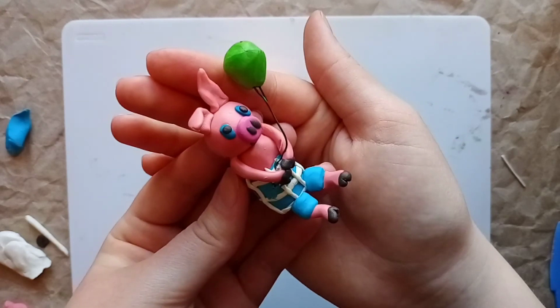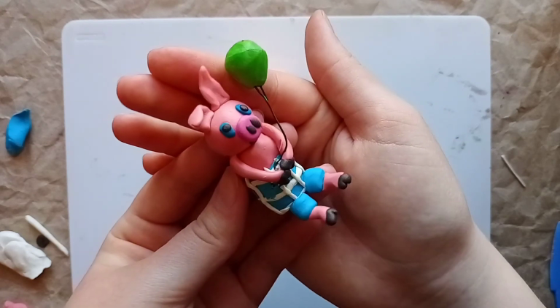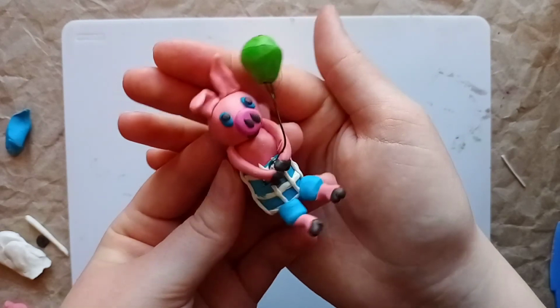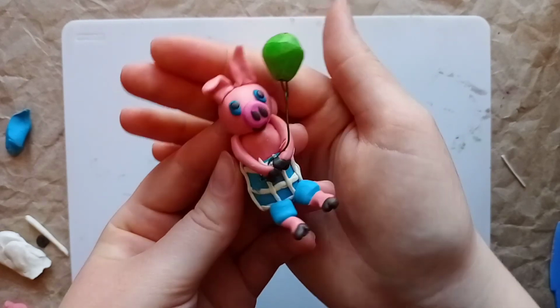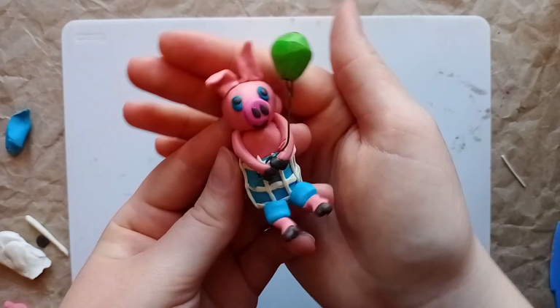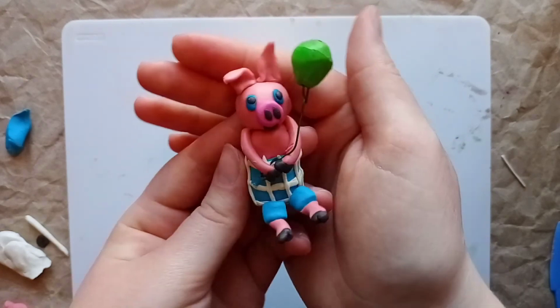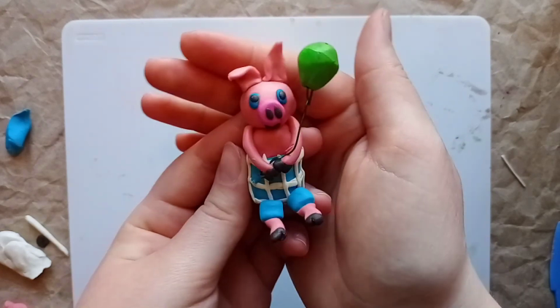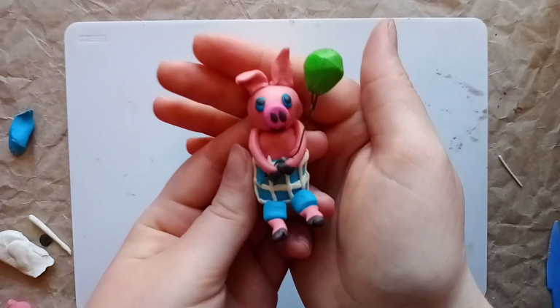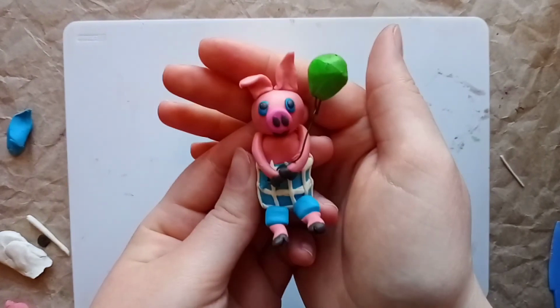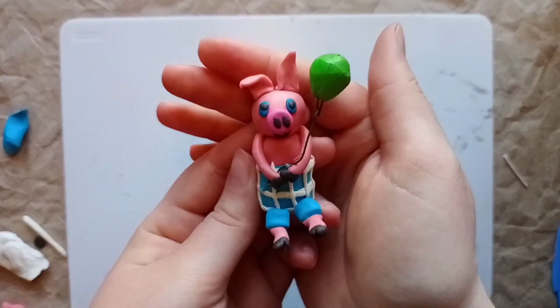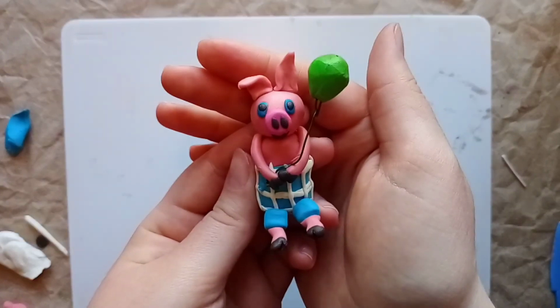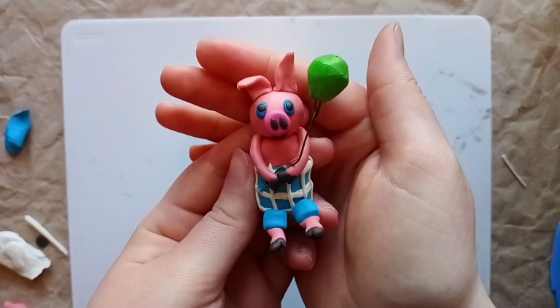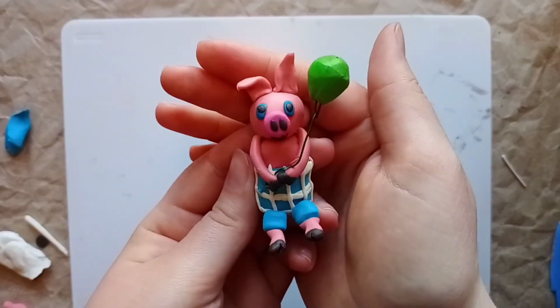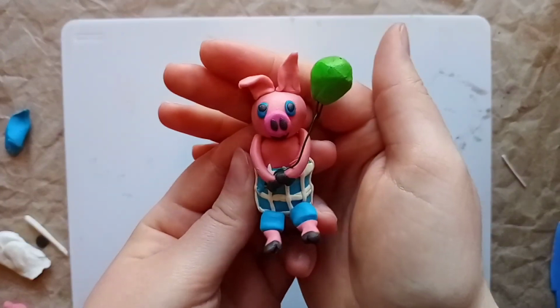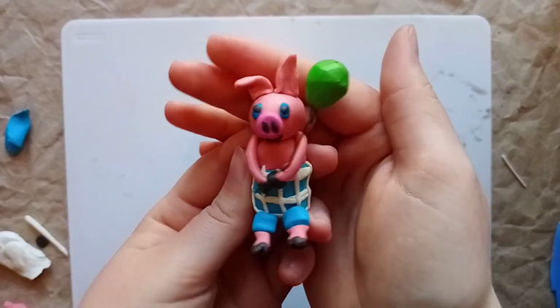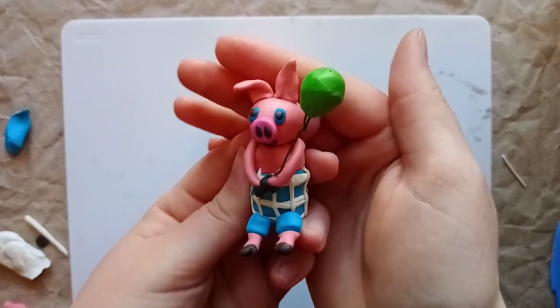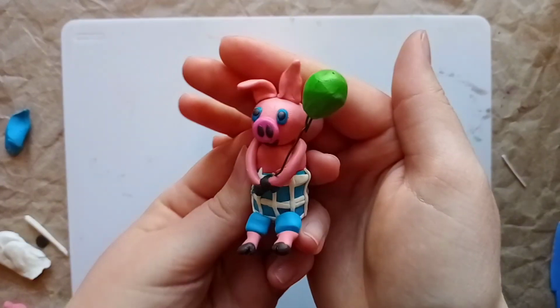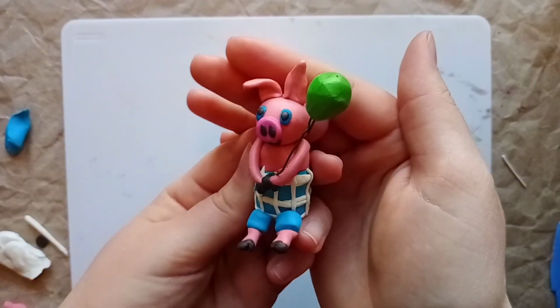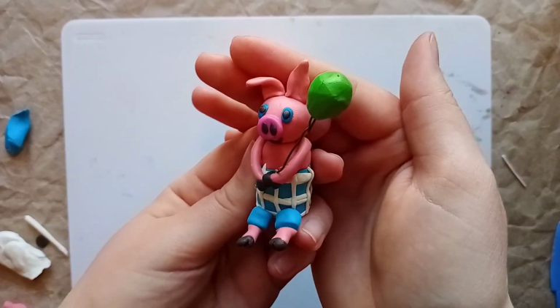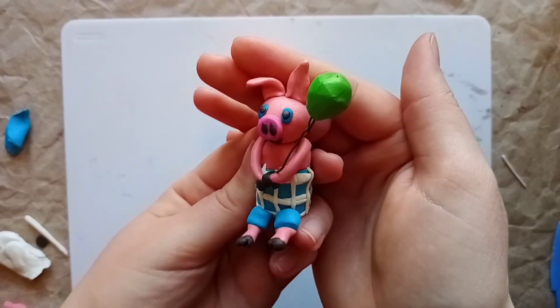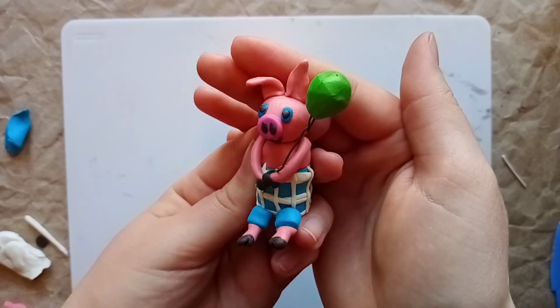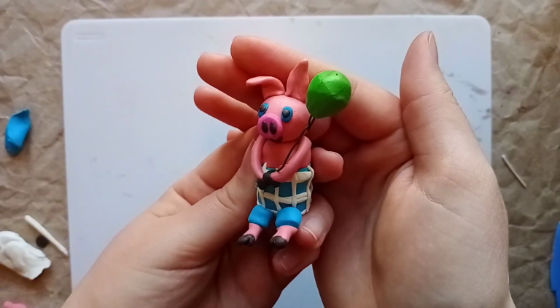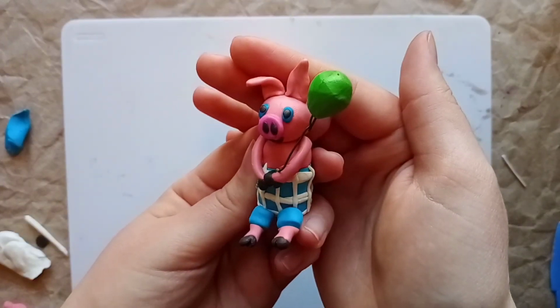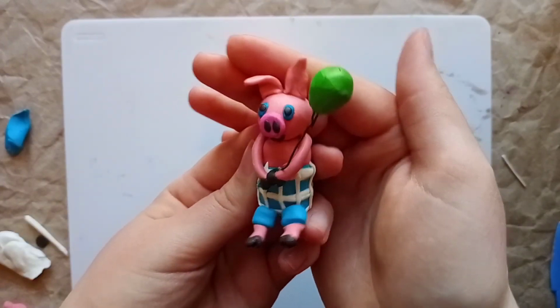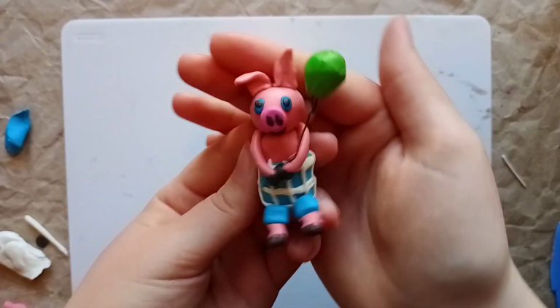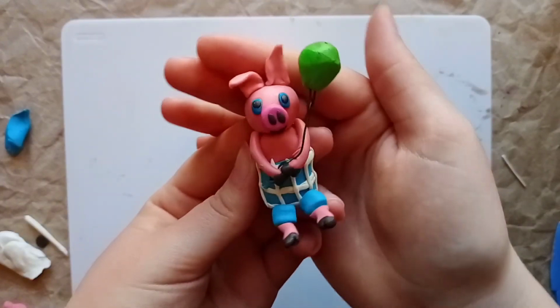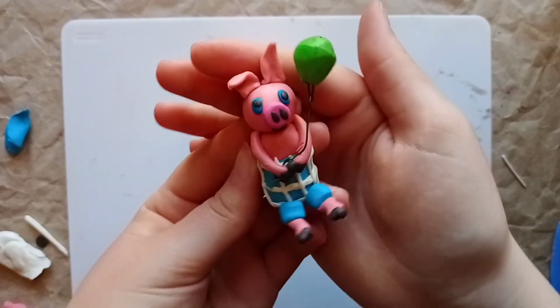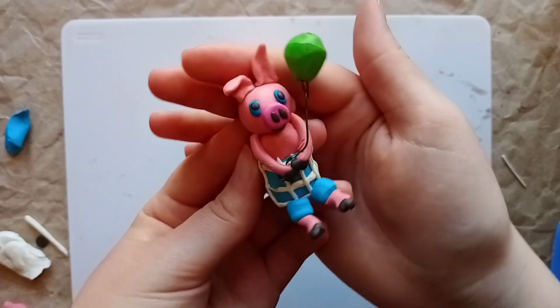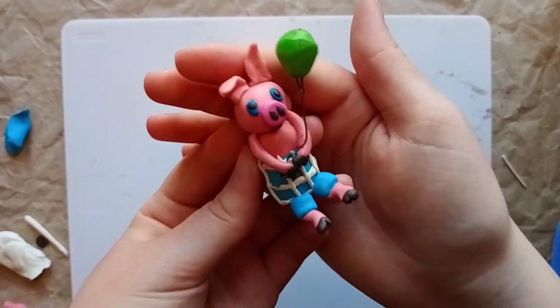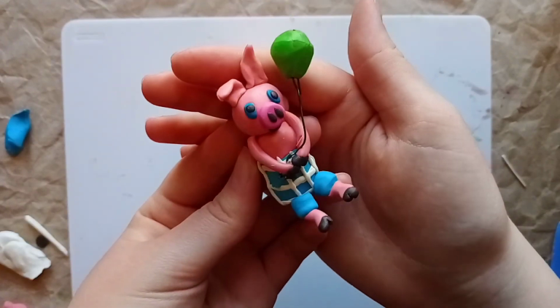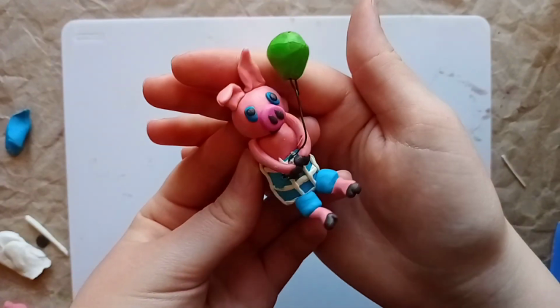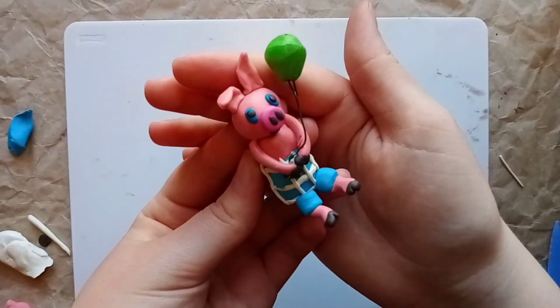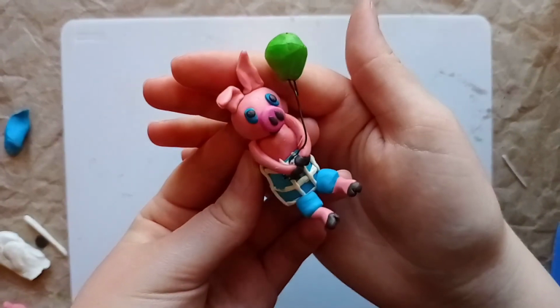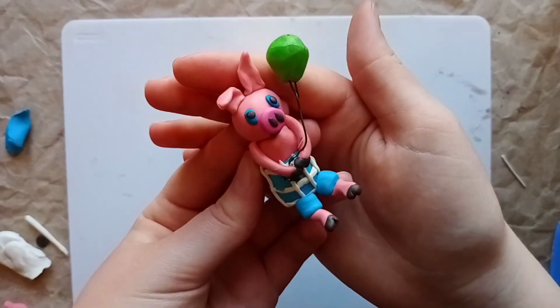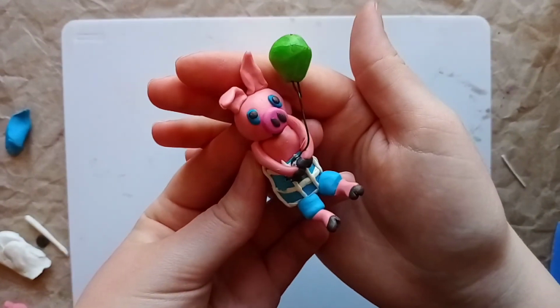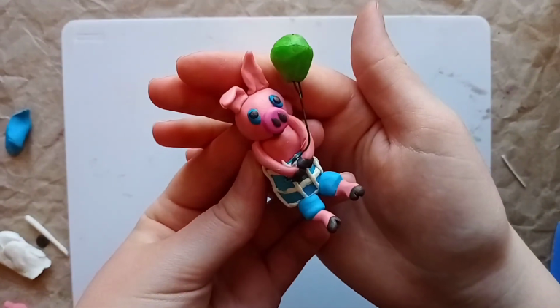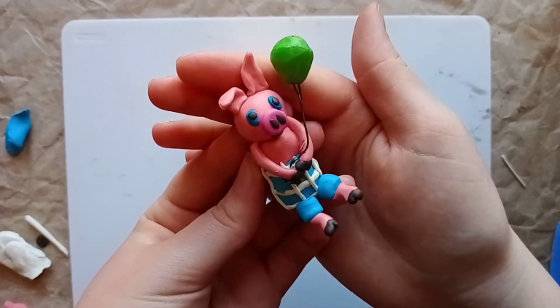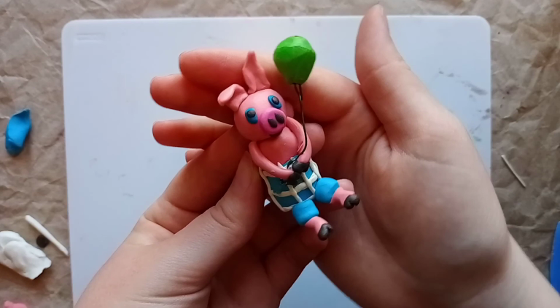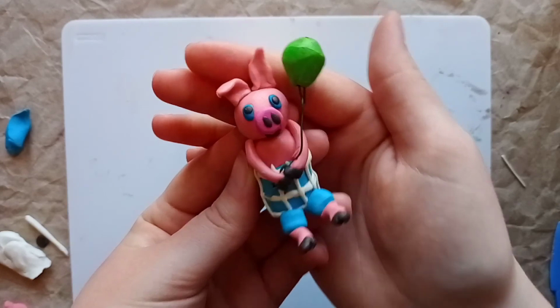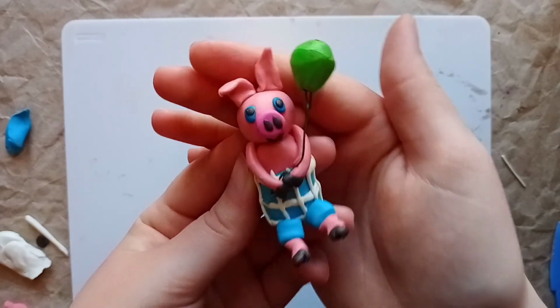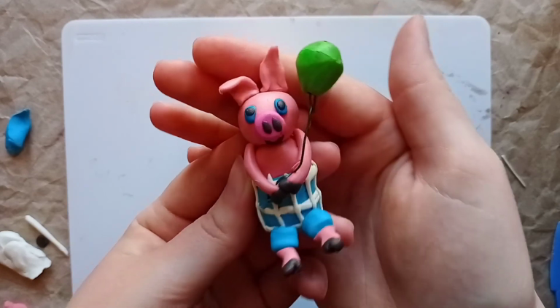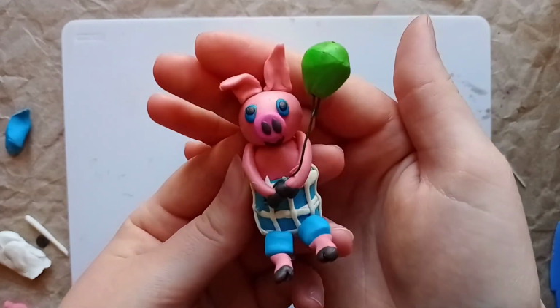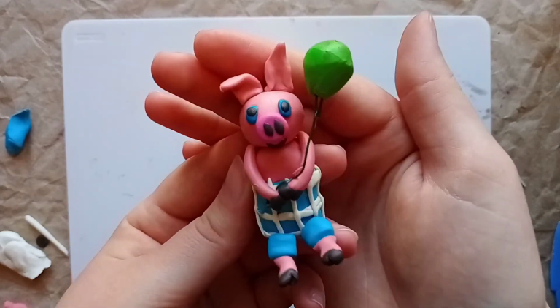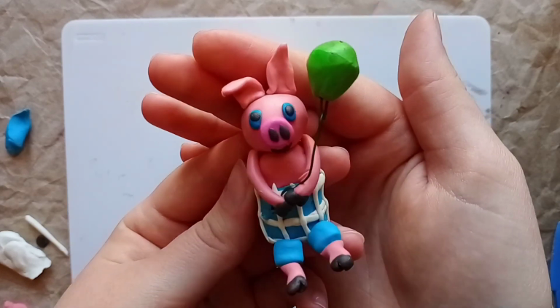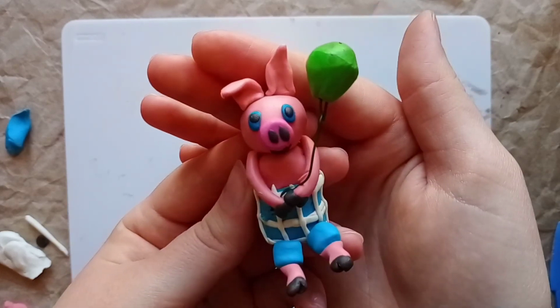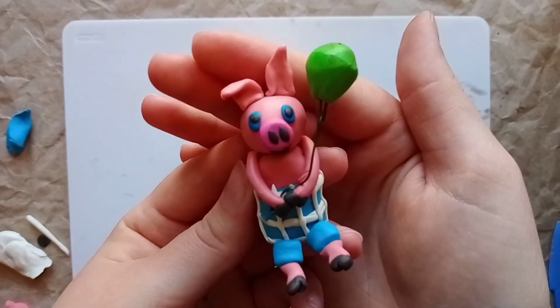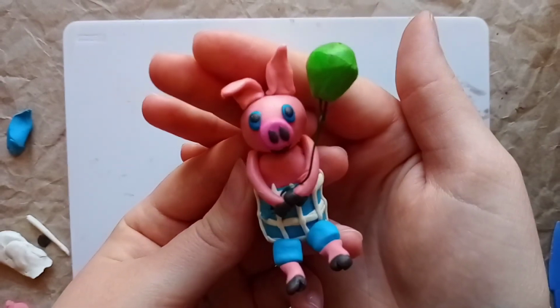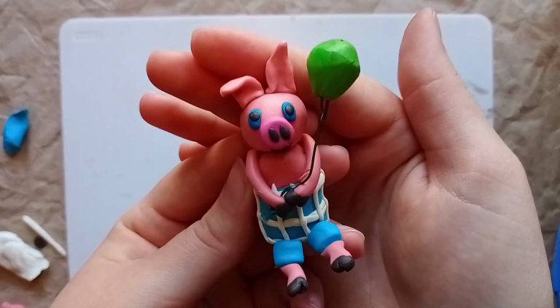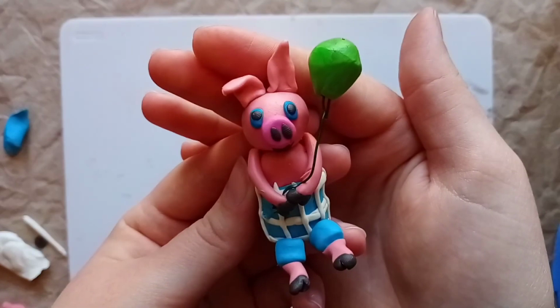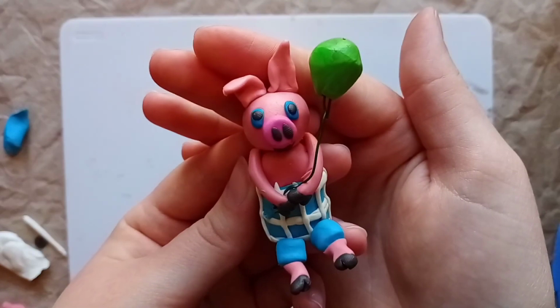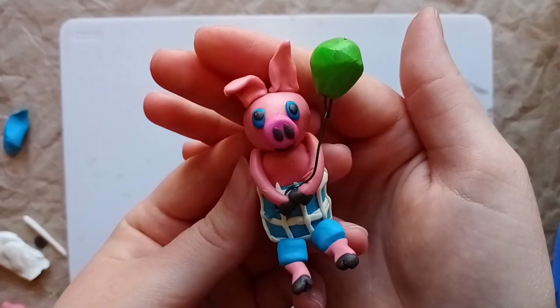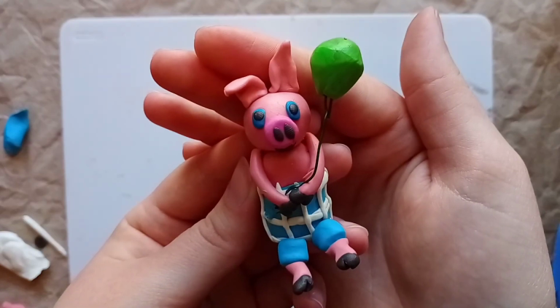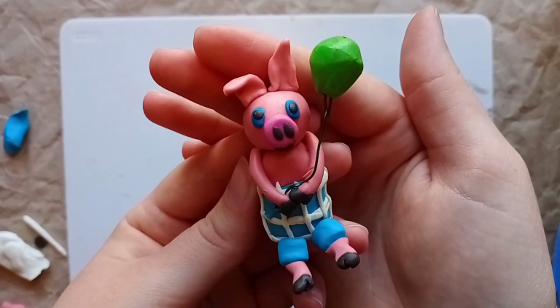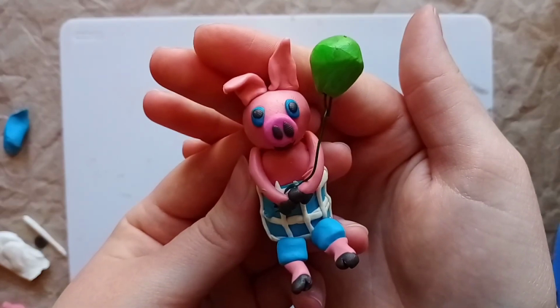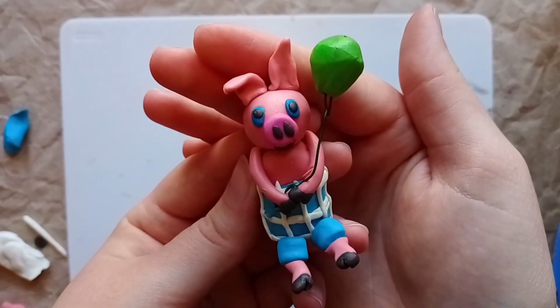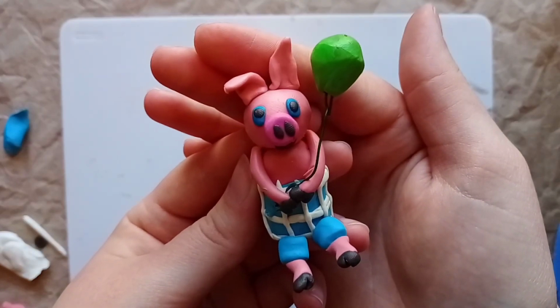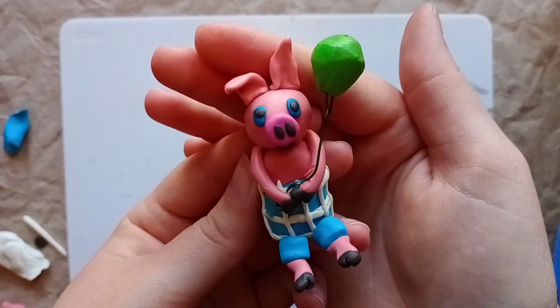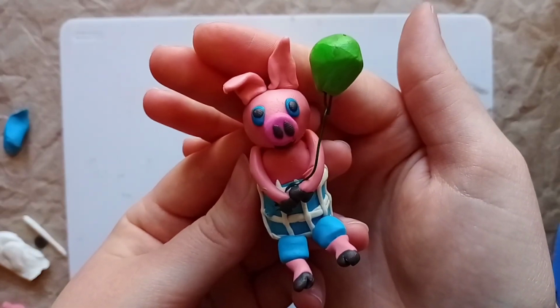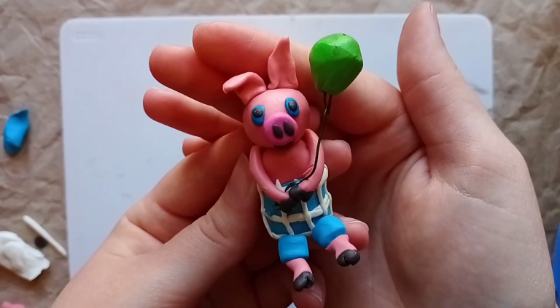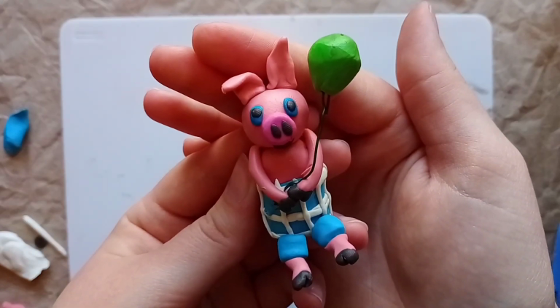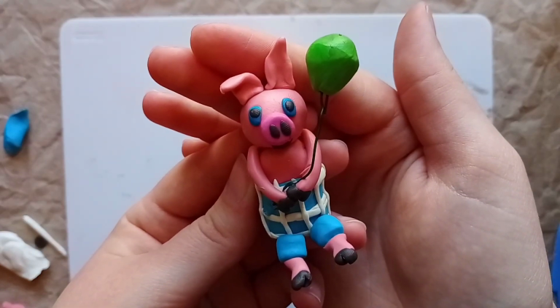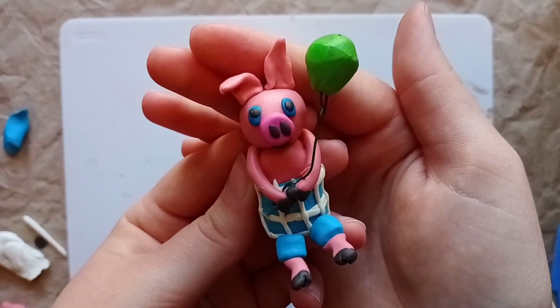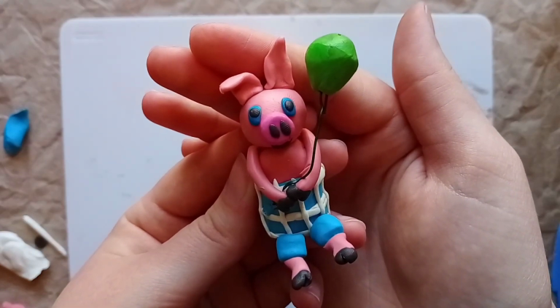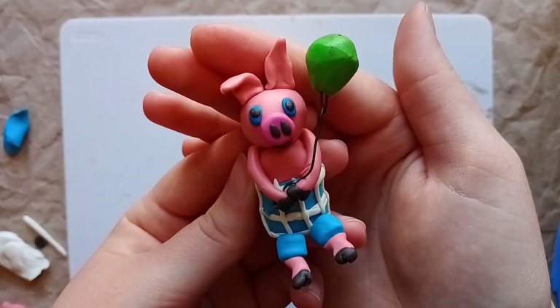Where are we going, Piglet and I — it's a great big secret, we won't tell, no no, yes yes!